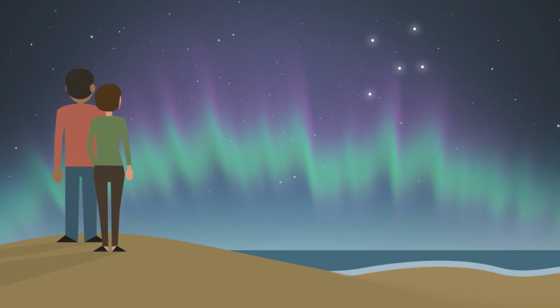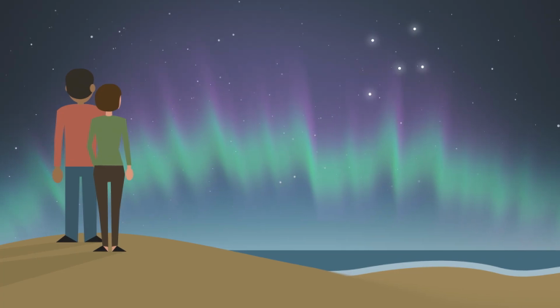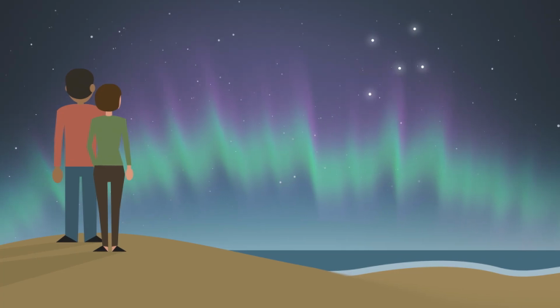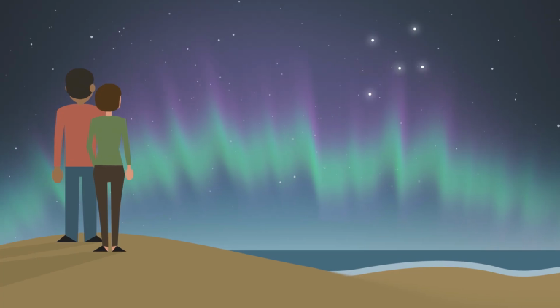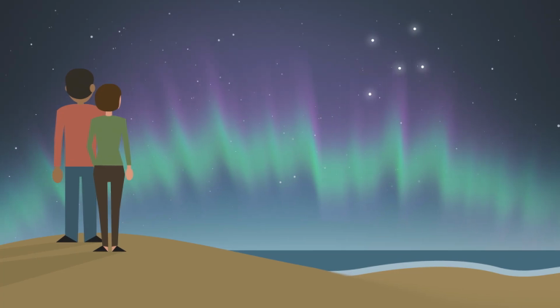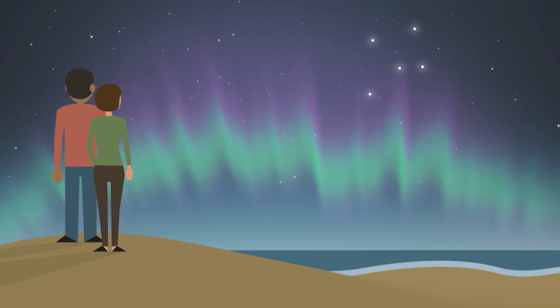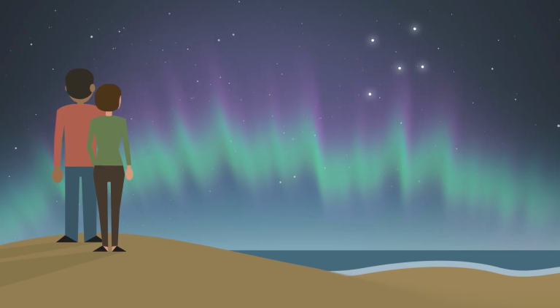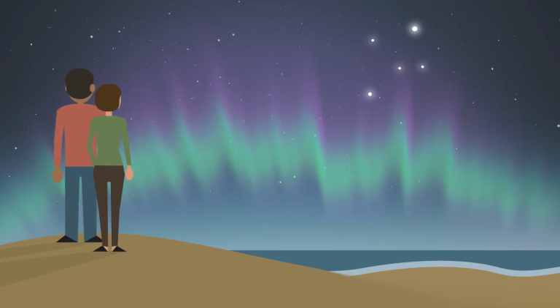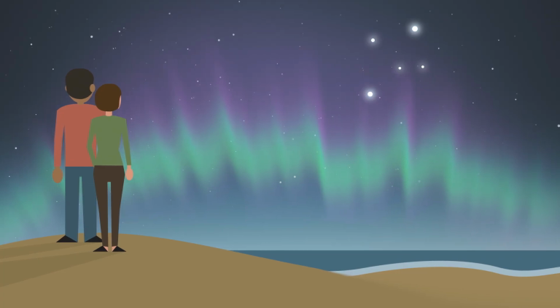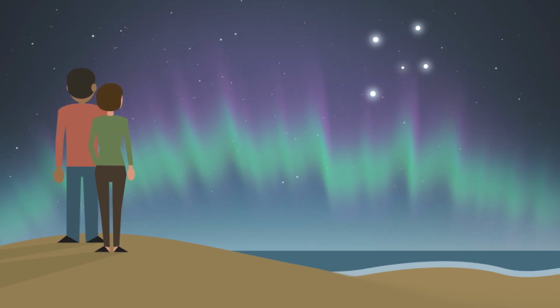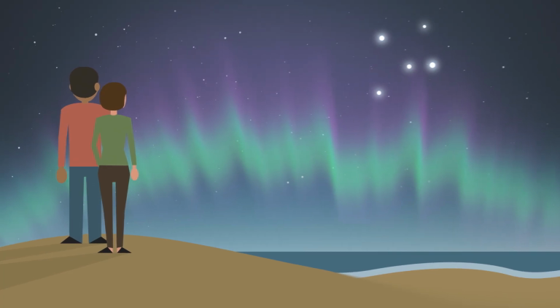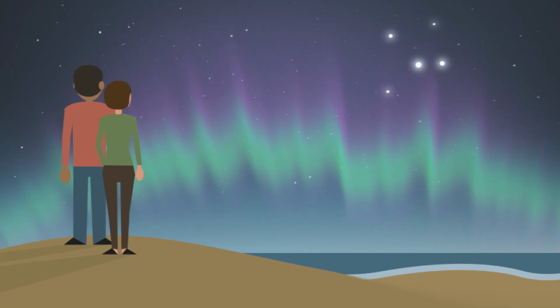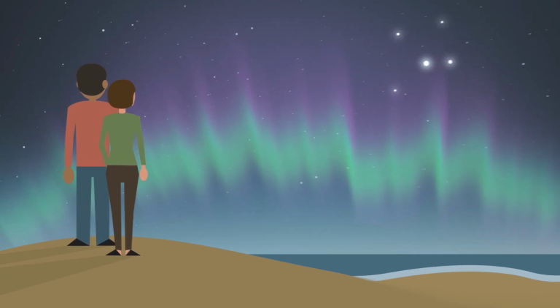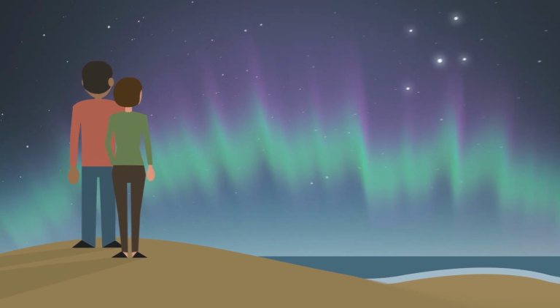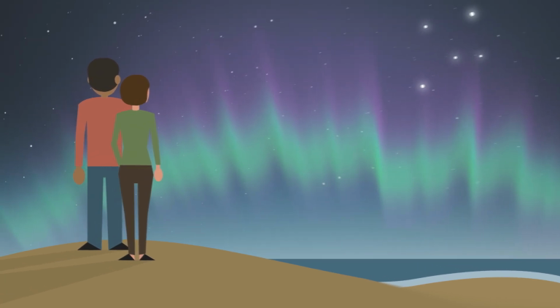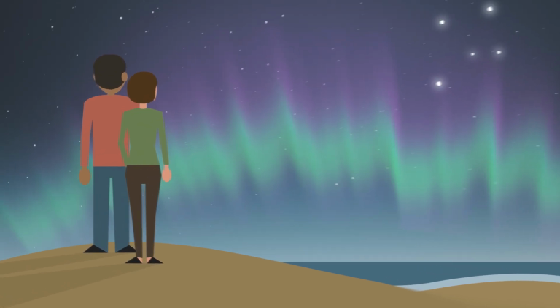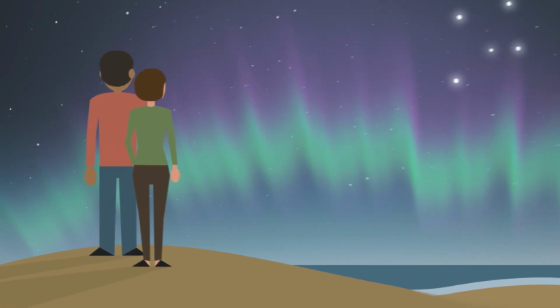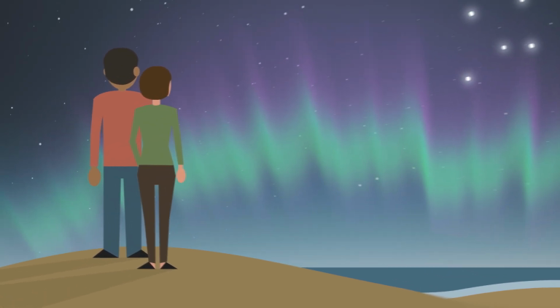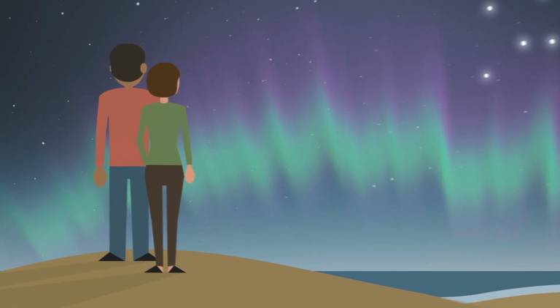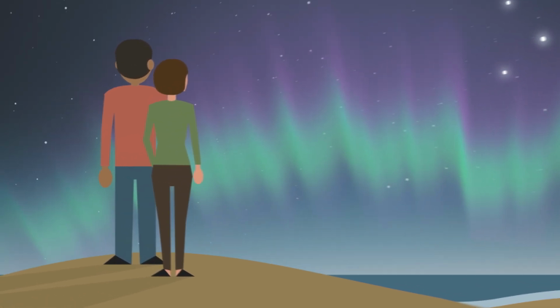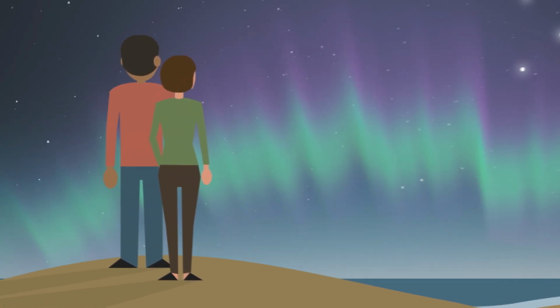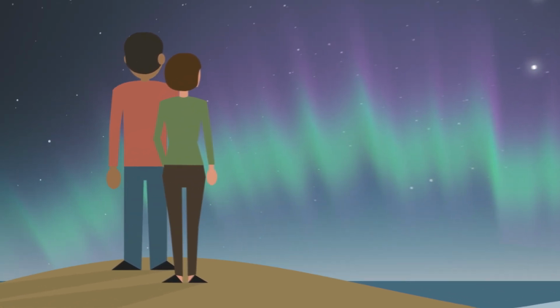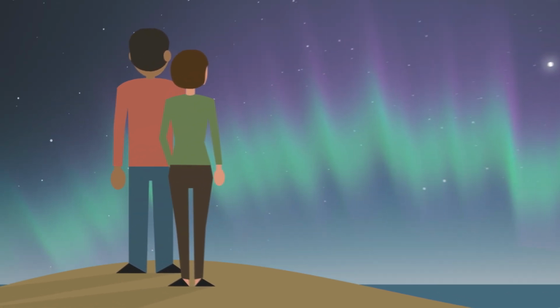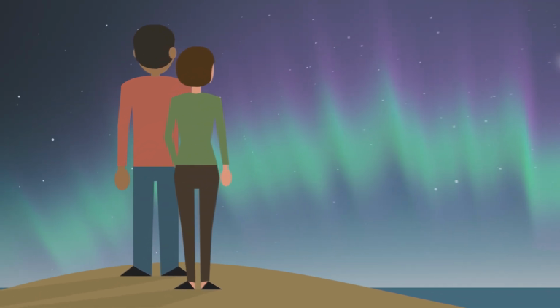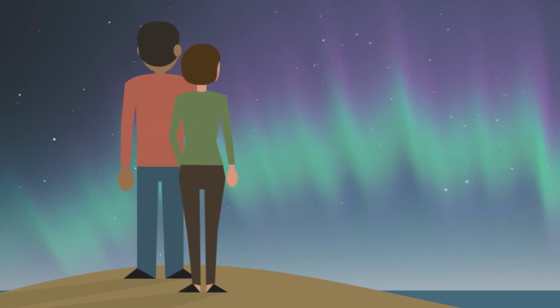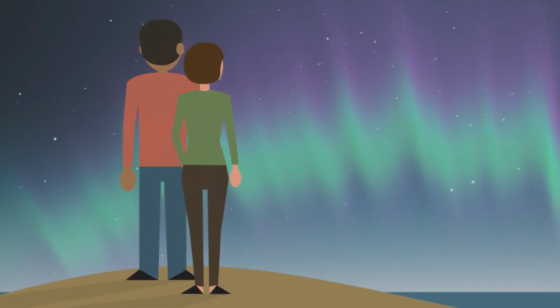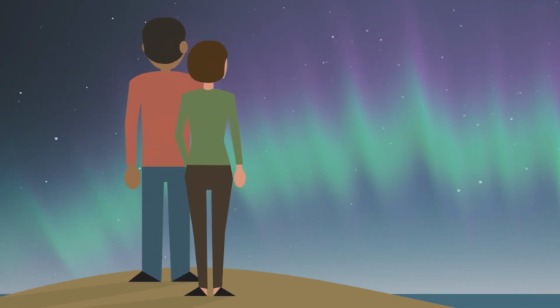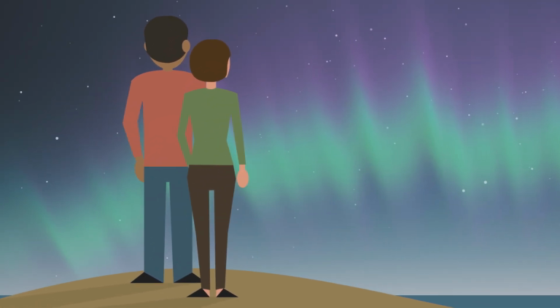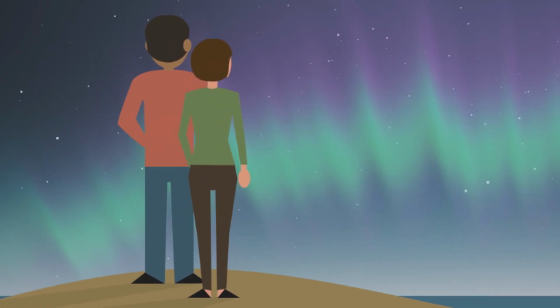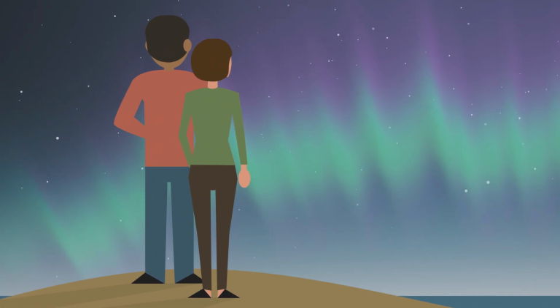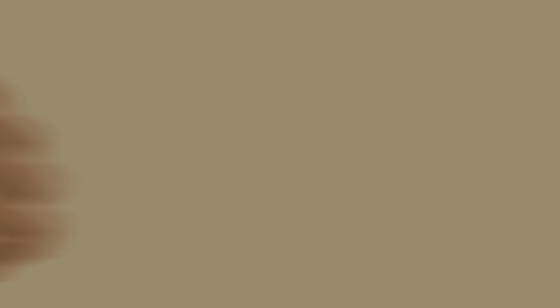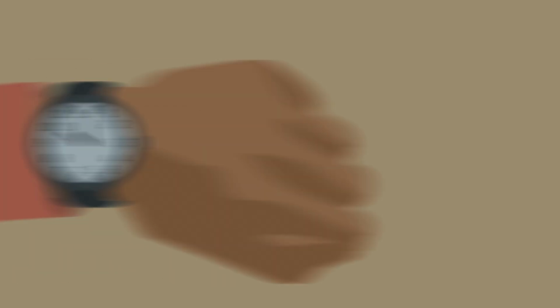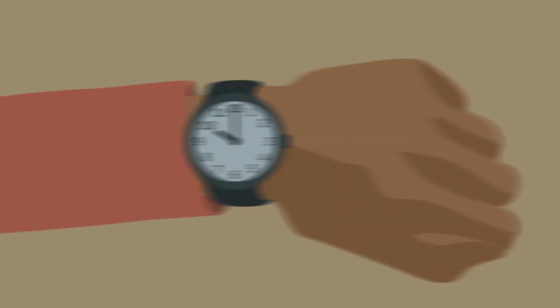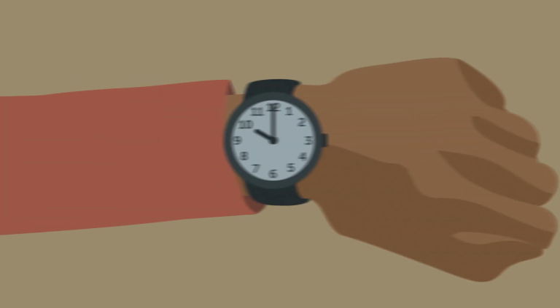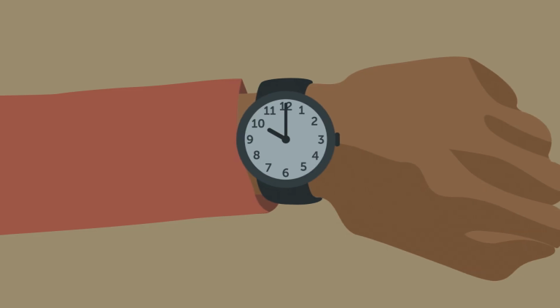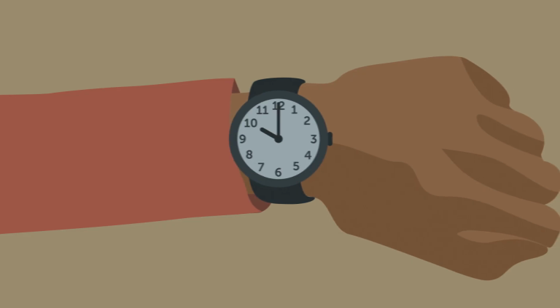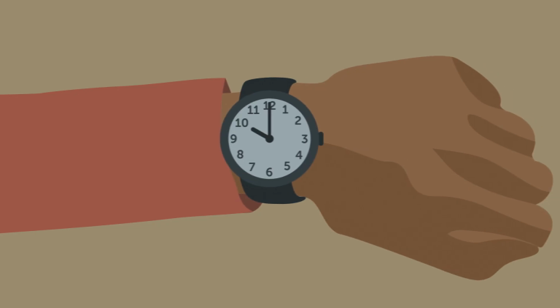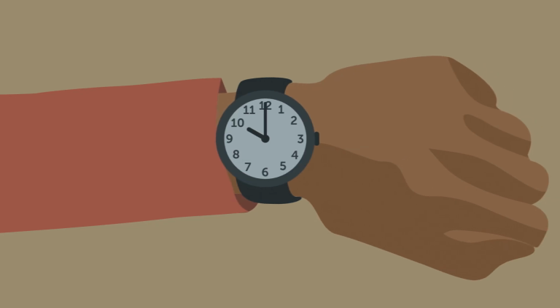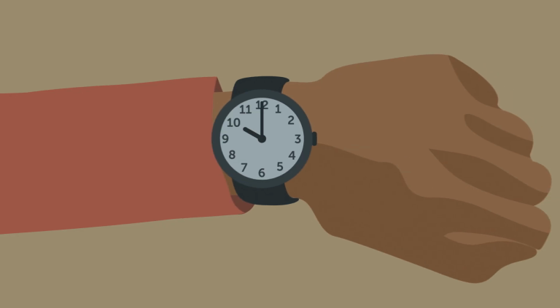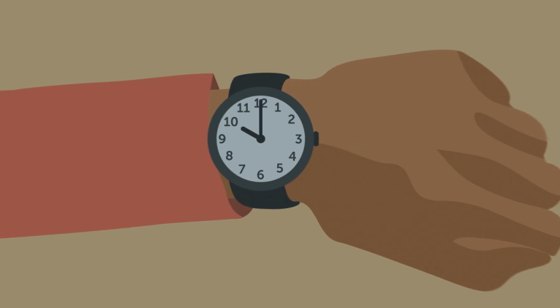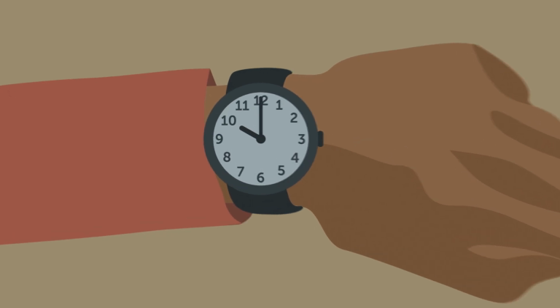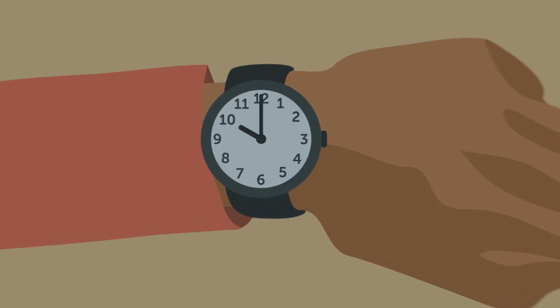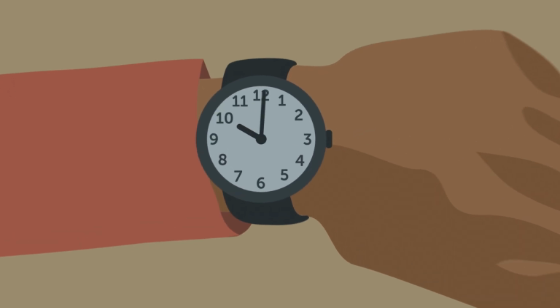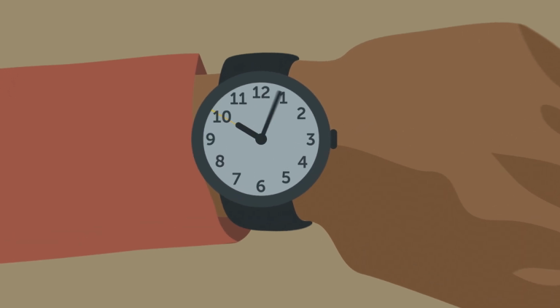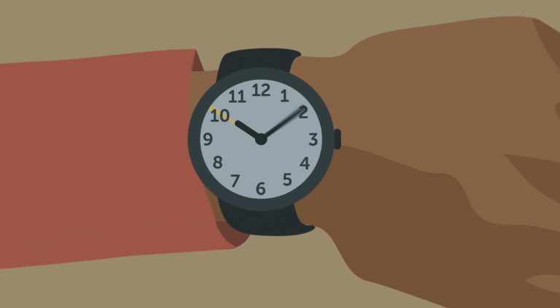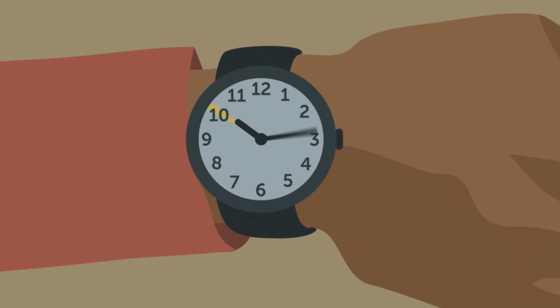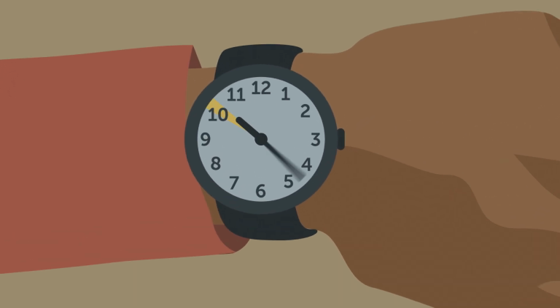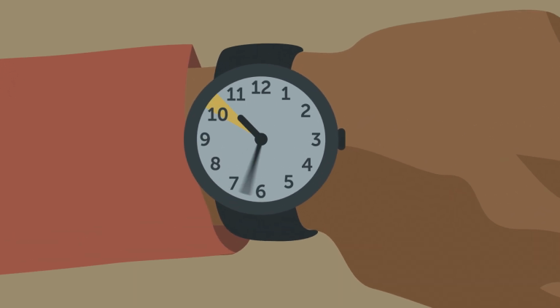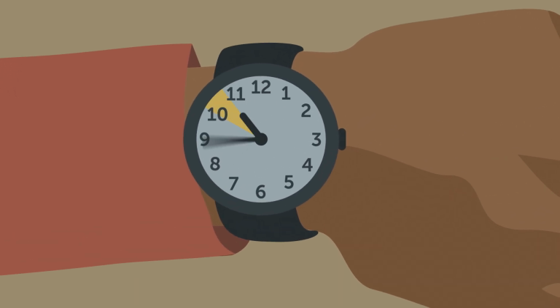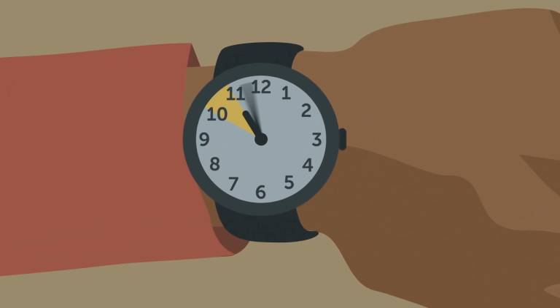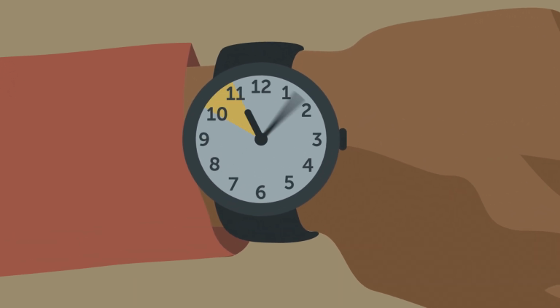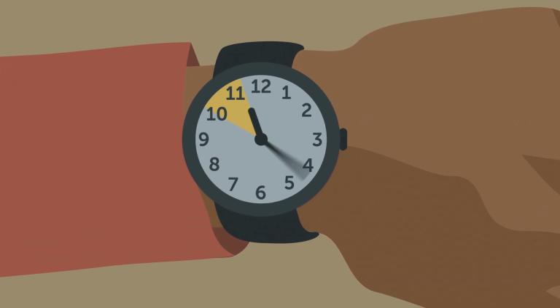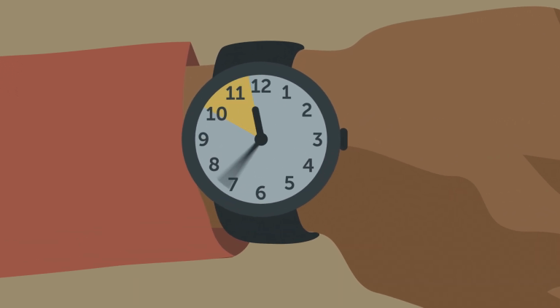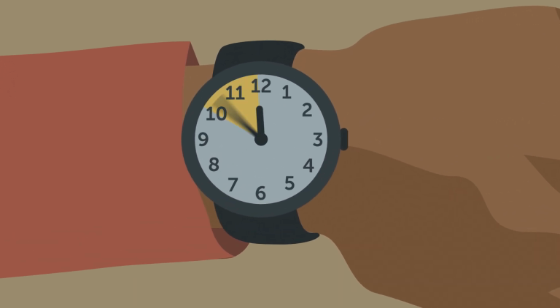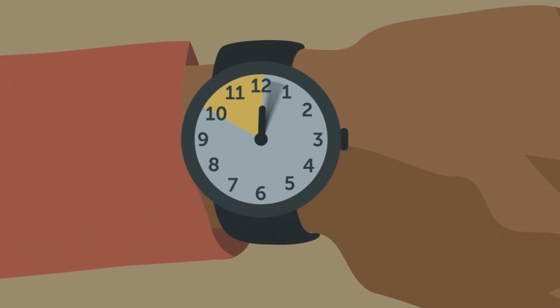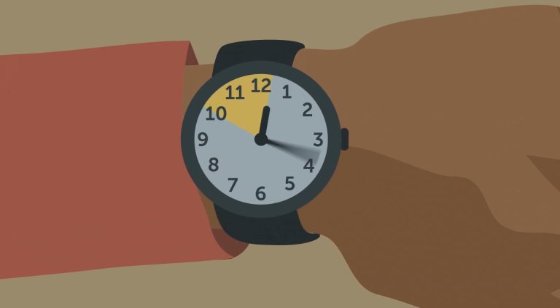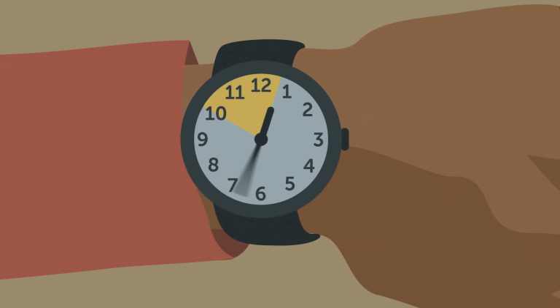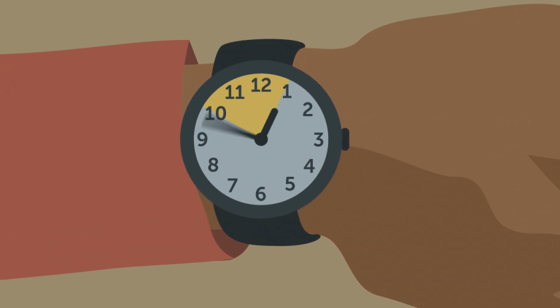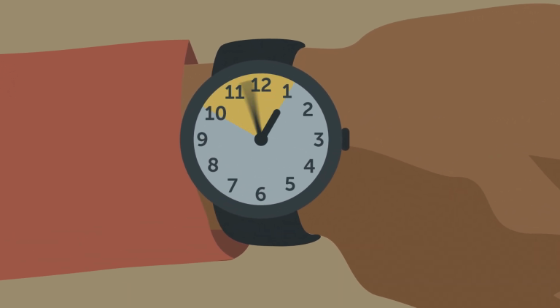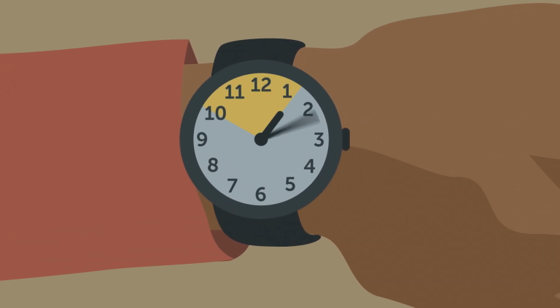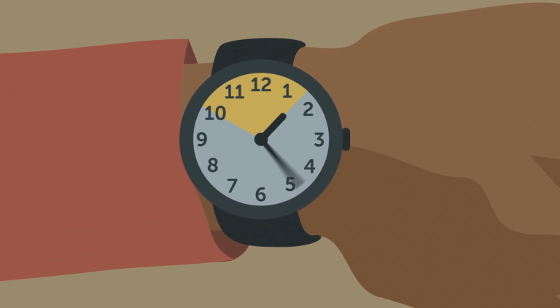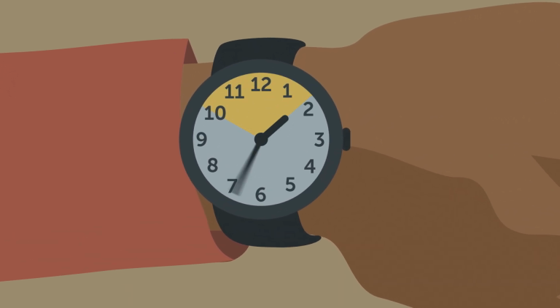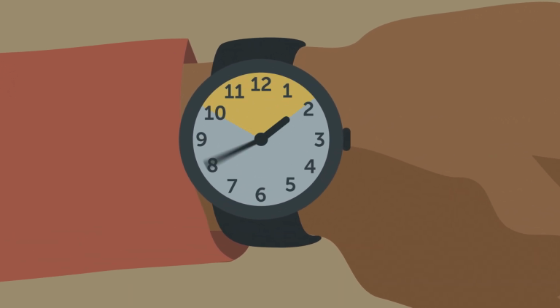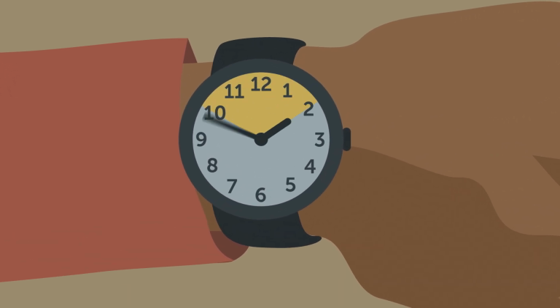Bright auroras usually last for one to three hours, and the best viewing time is around midnight, between 10pm and 2am.